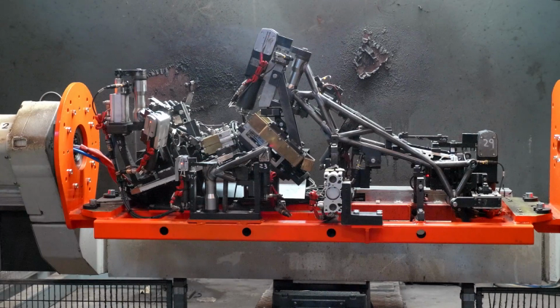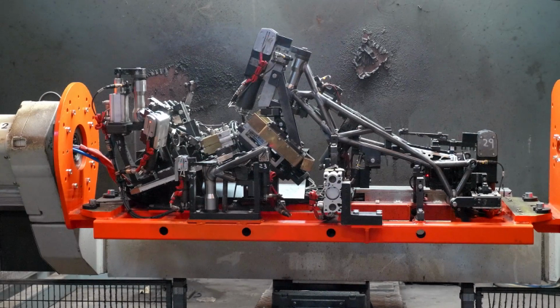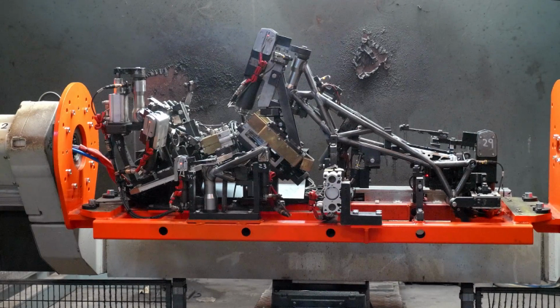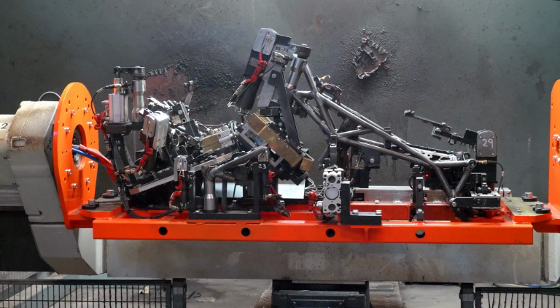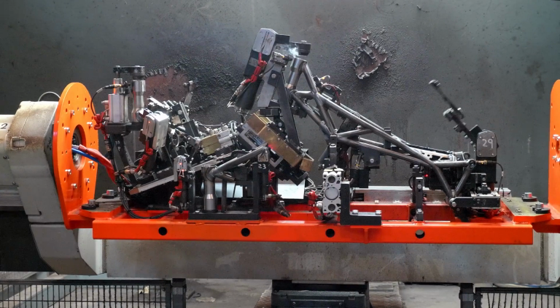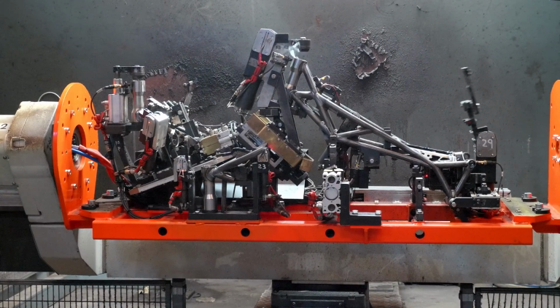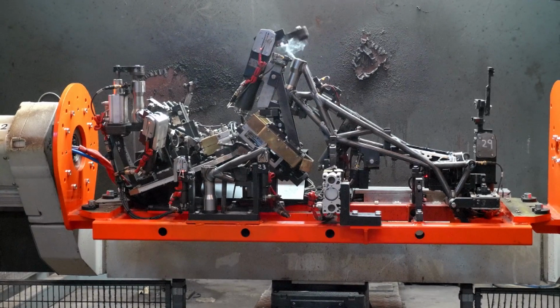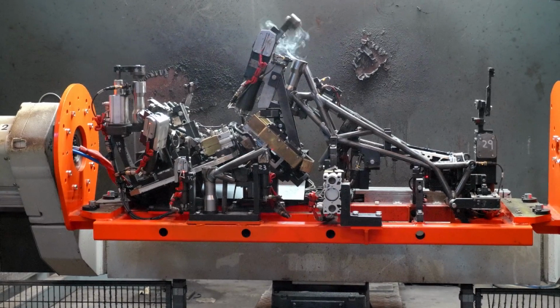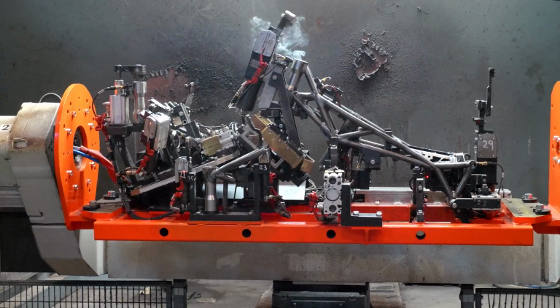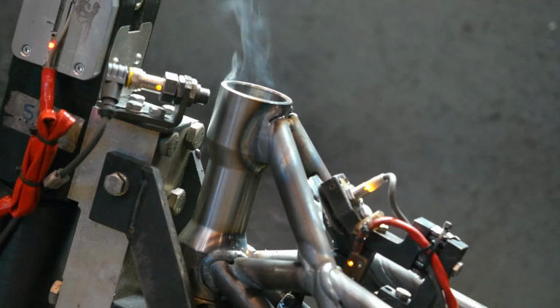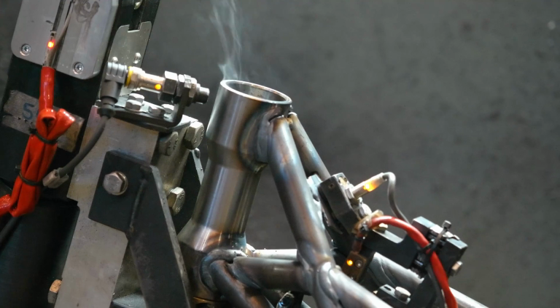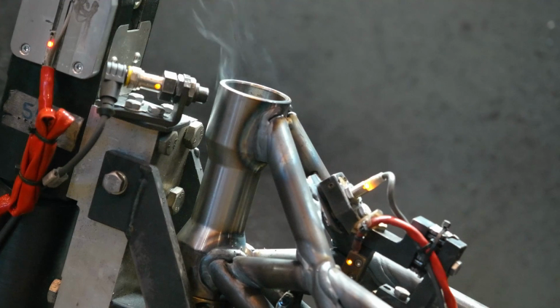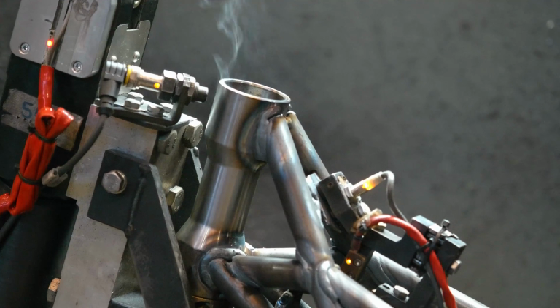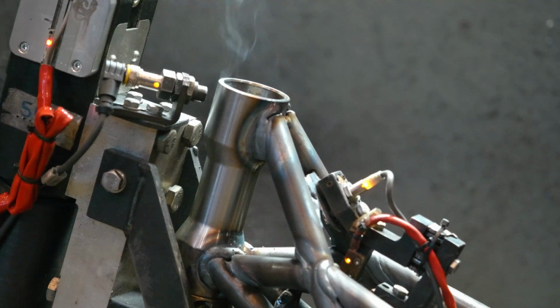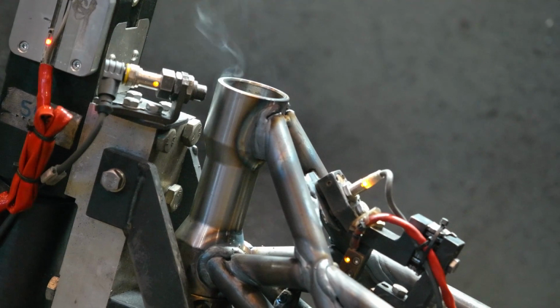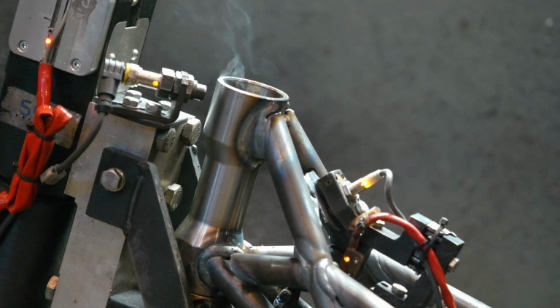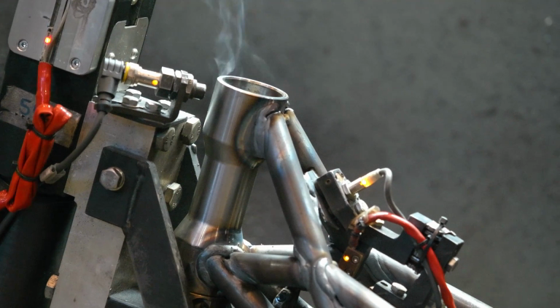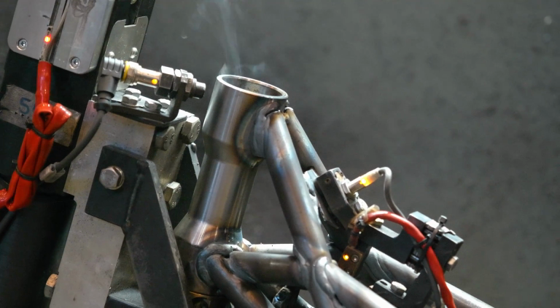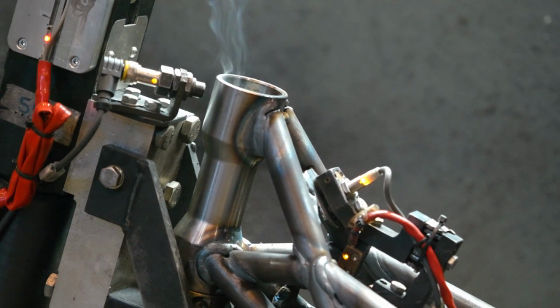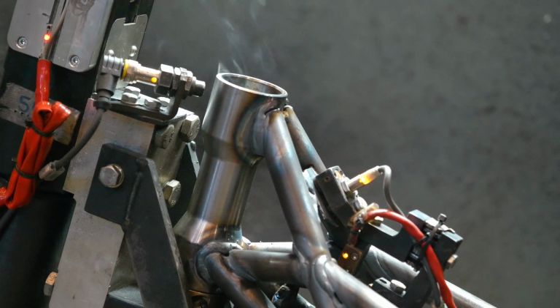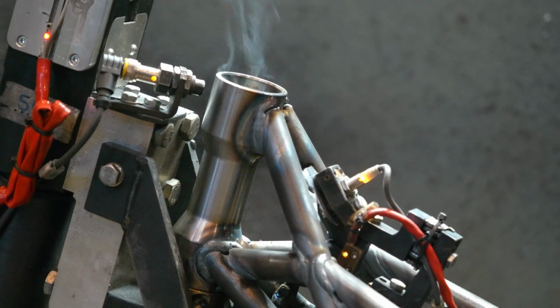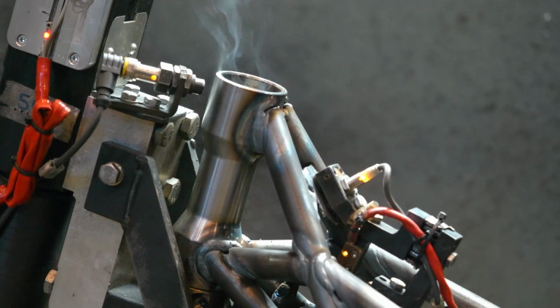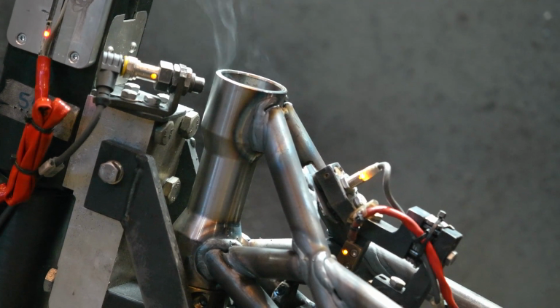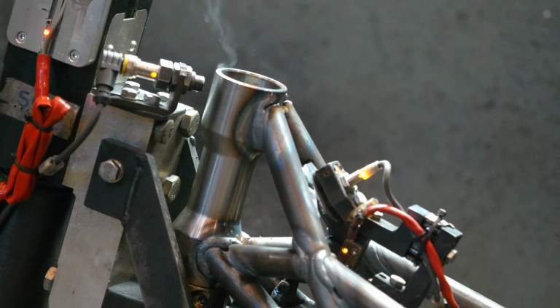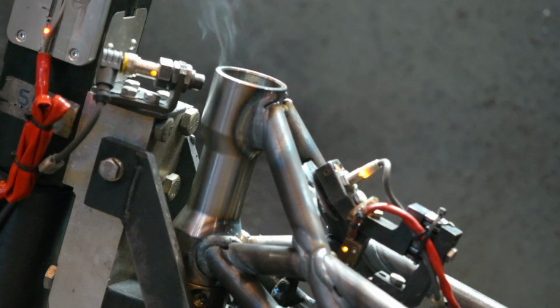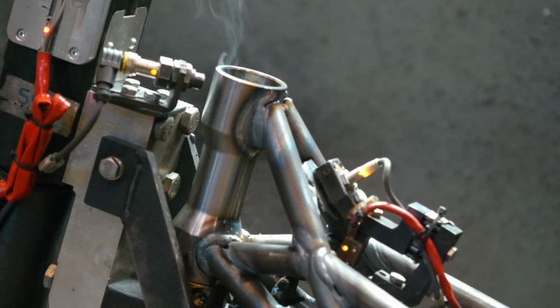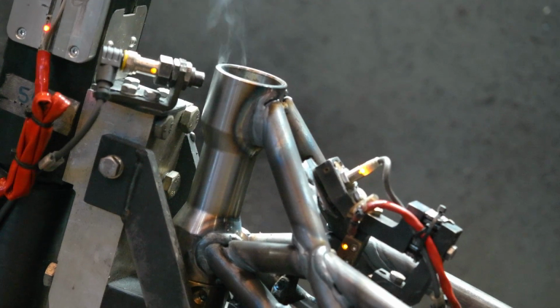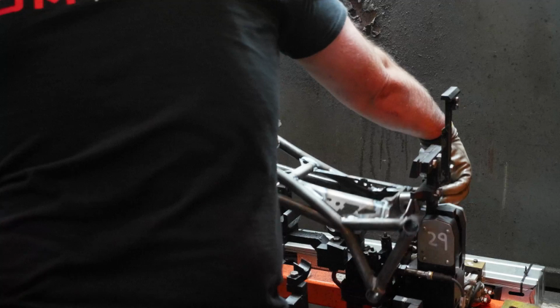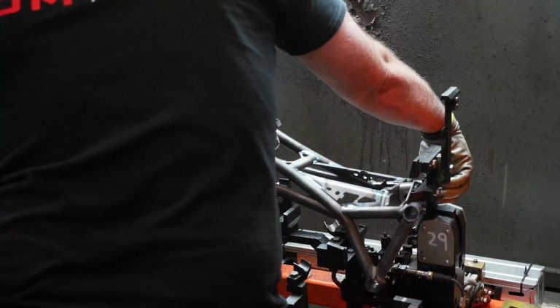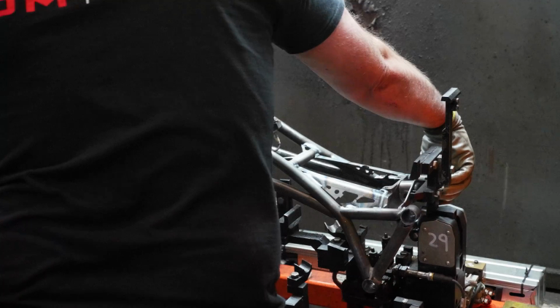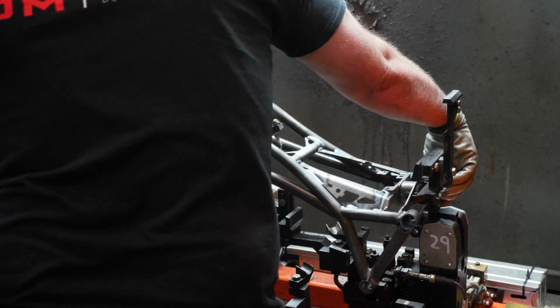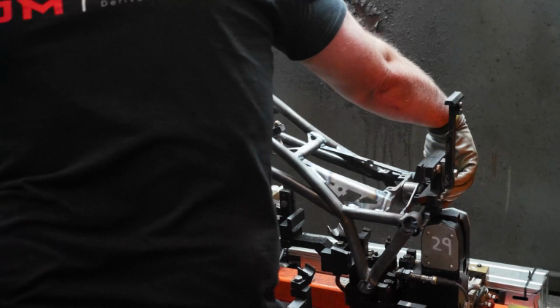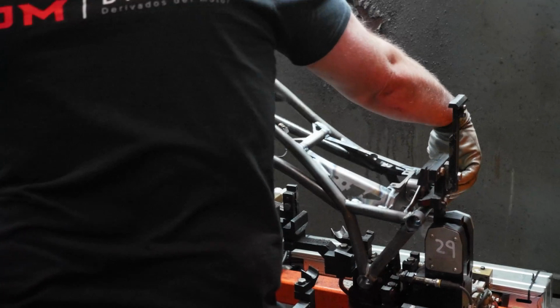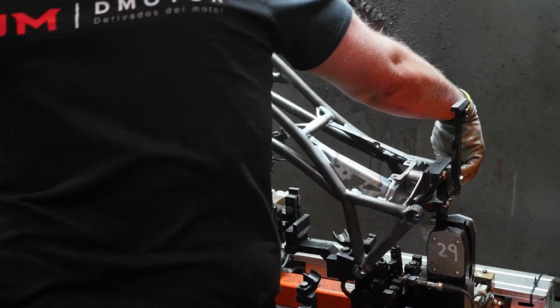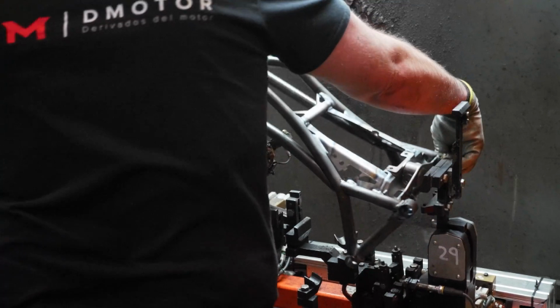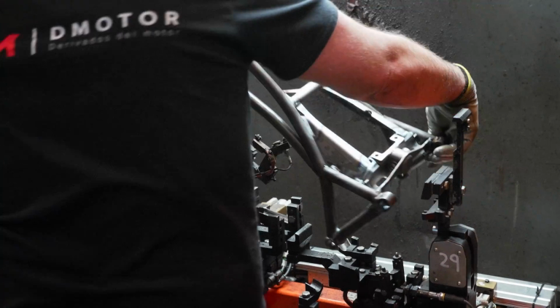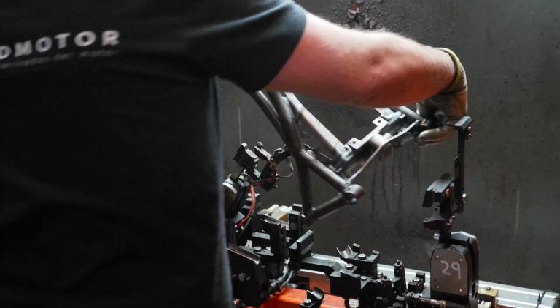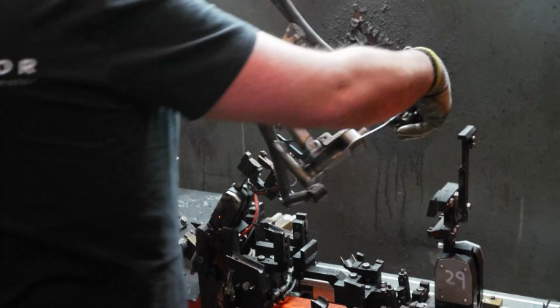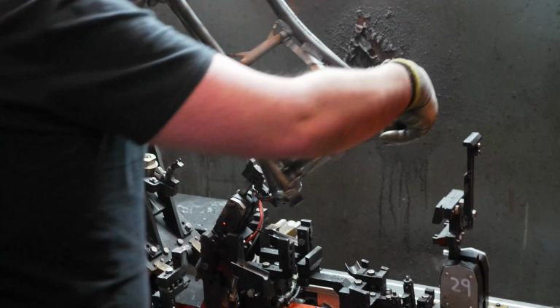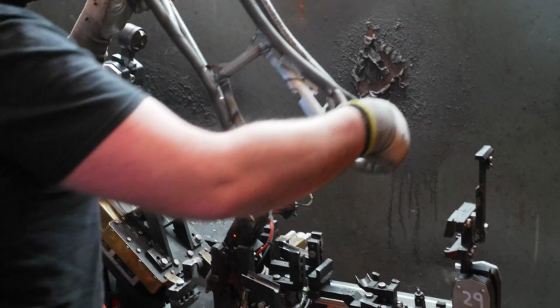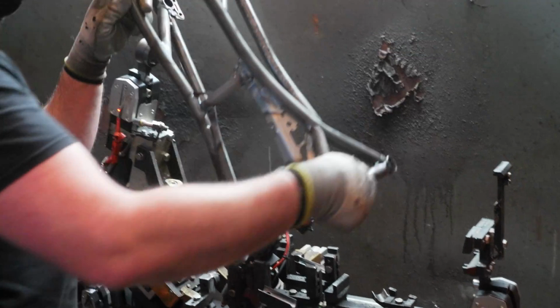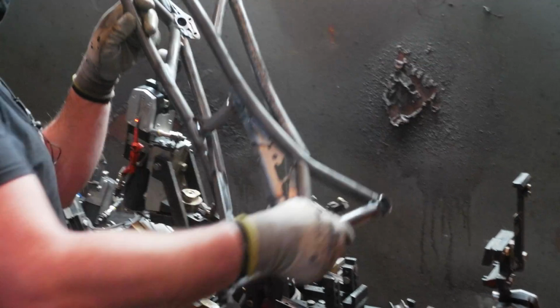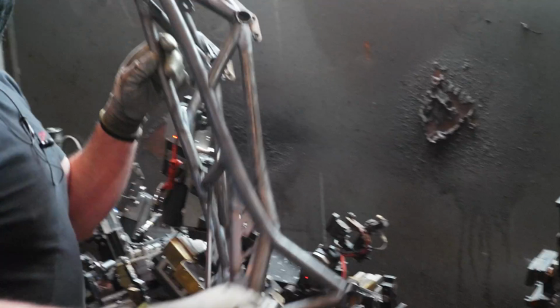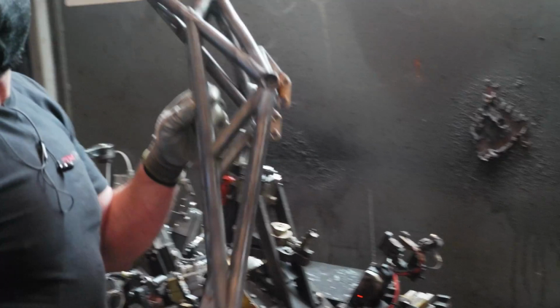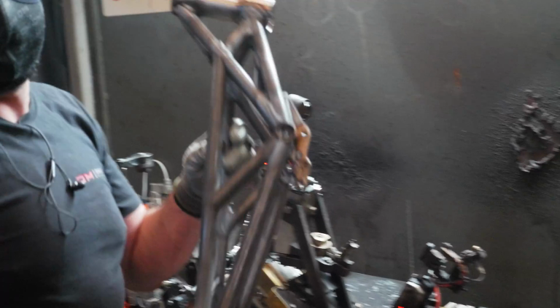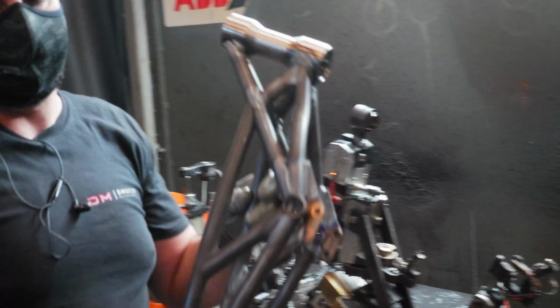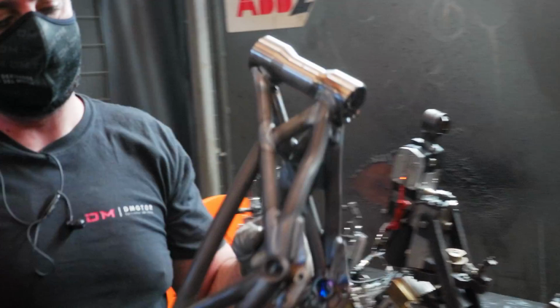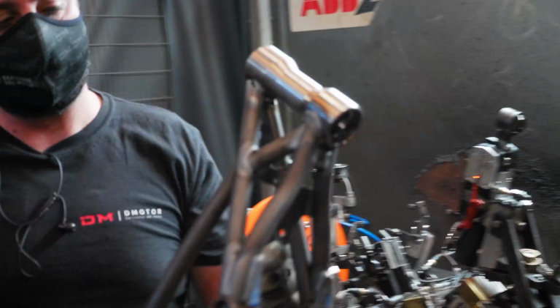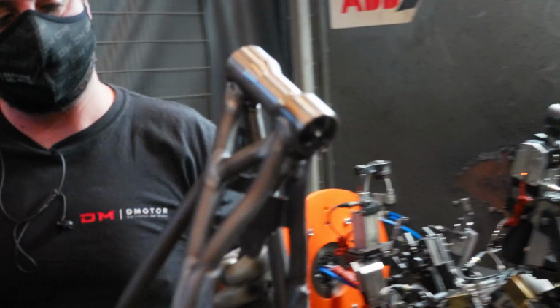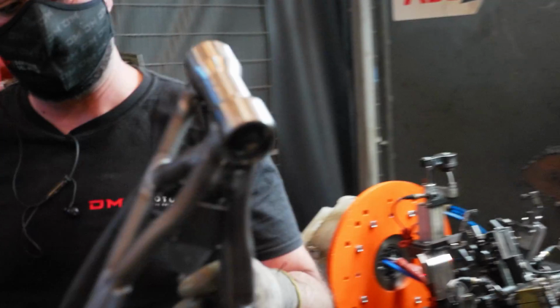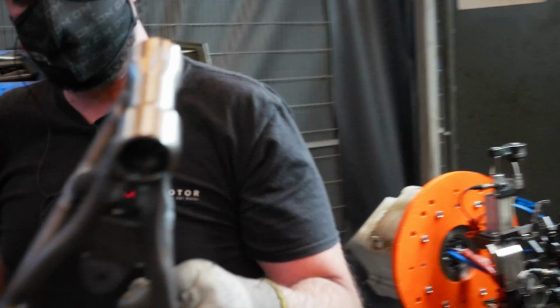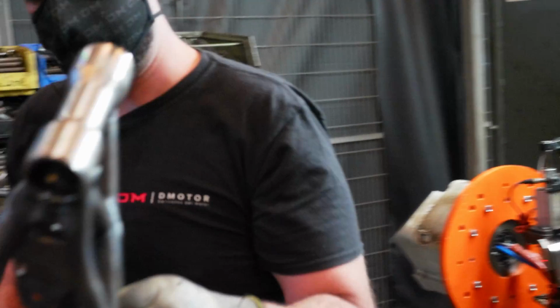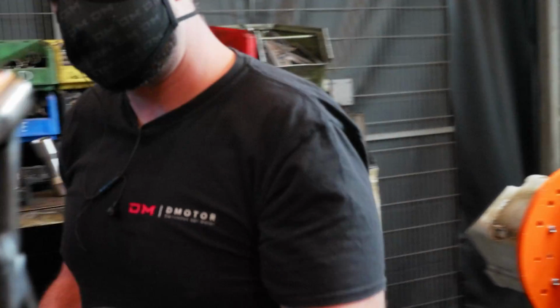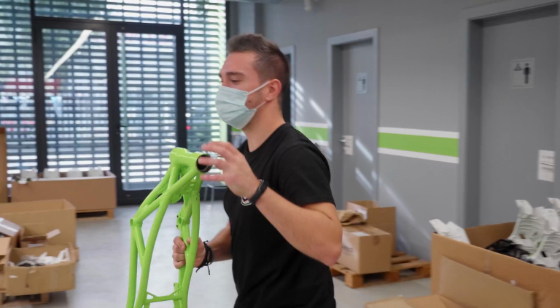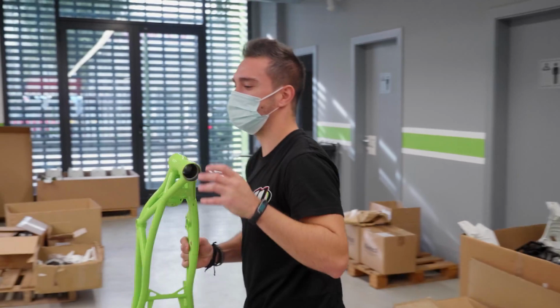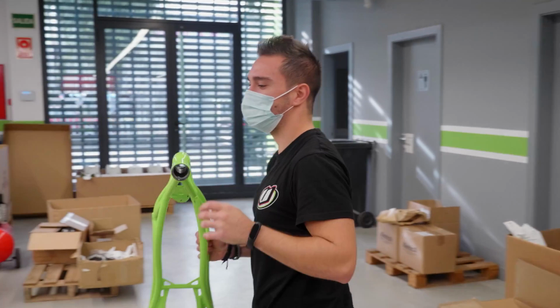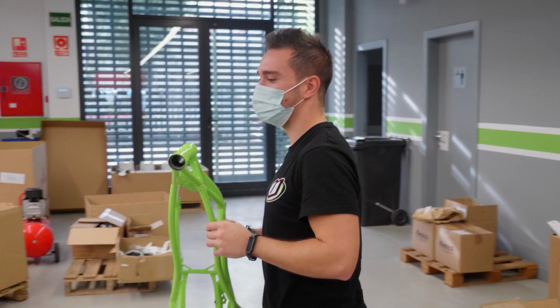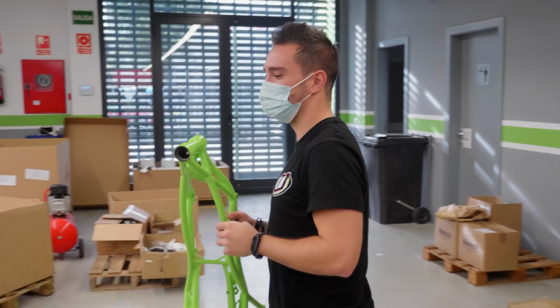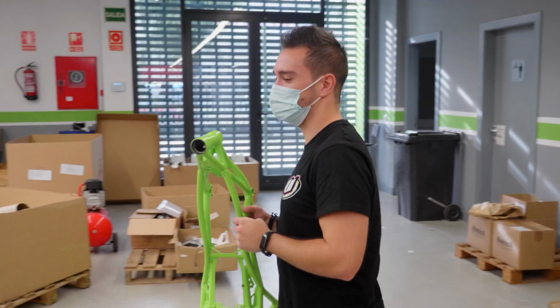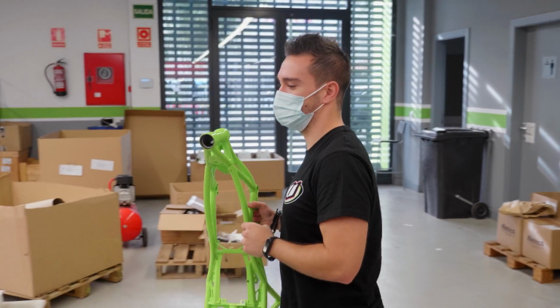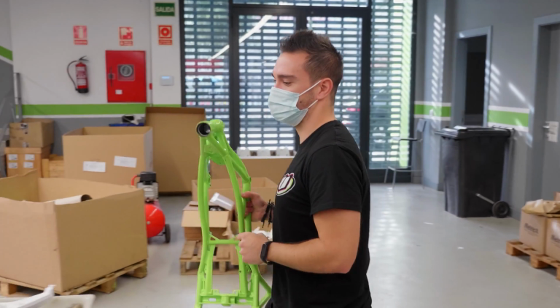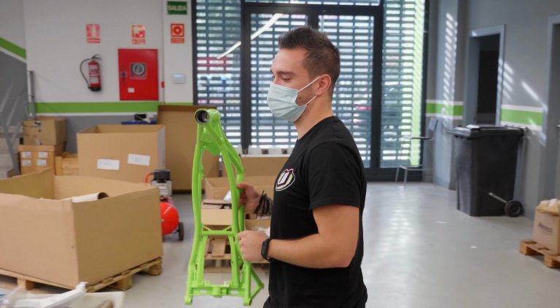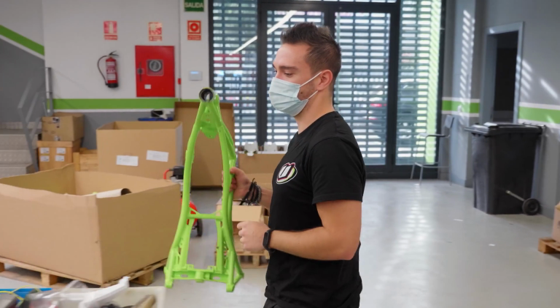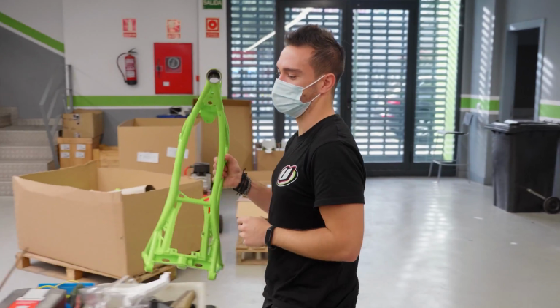The rear shock mount is also now secured by Microfusion, improving its positioning as well as the rear wheel travel.